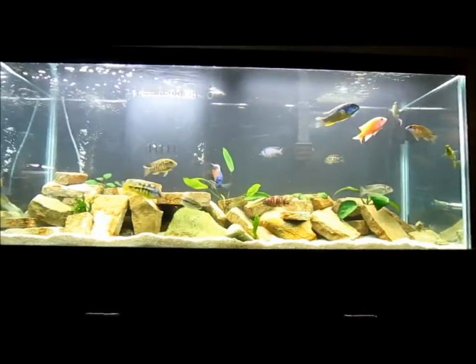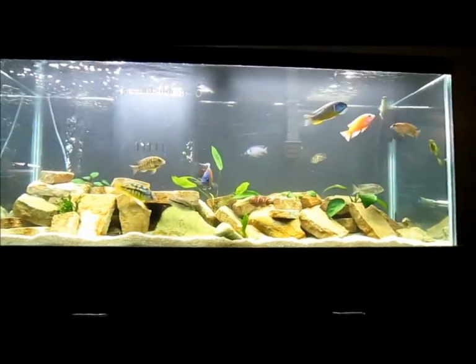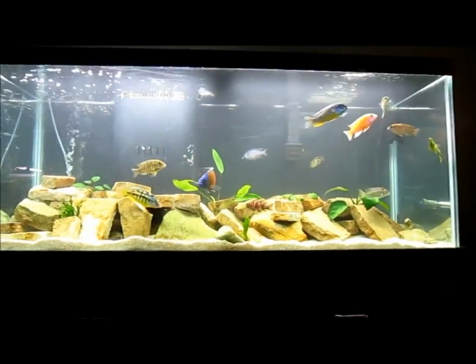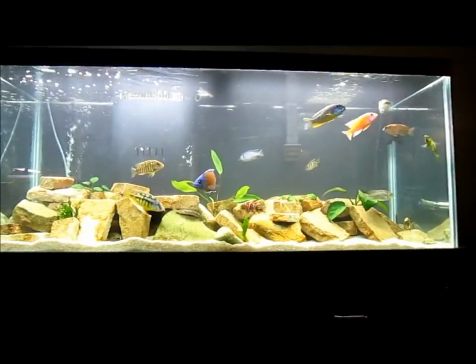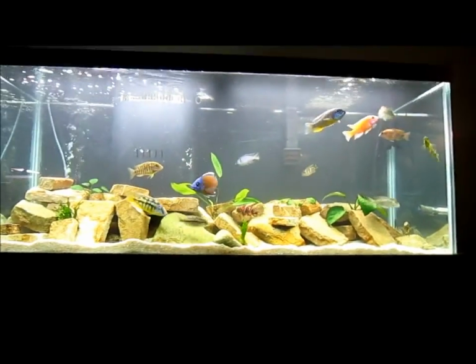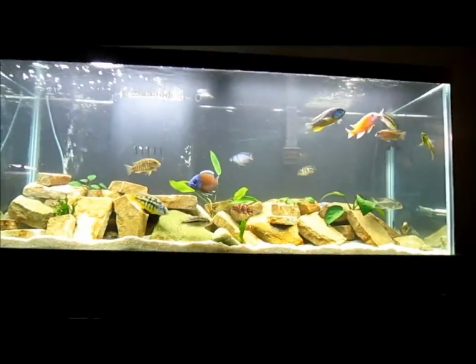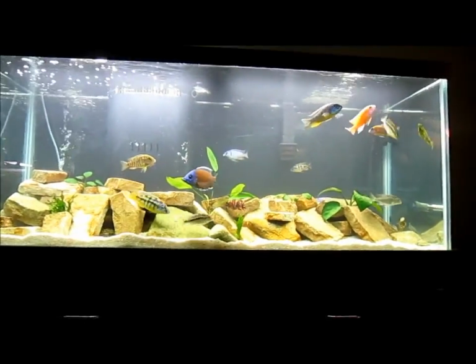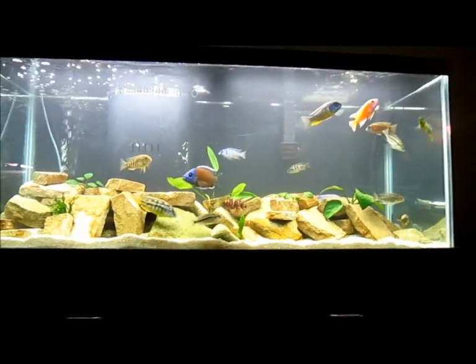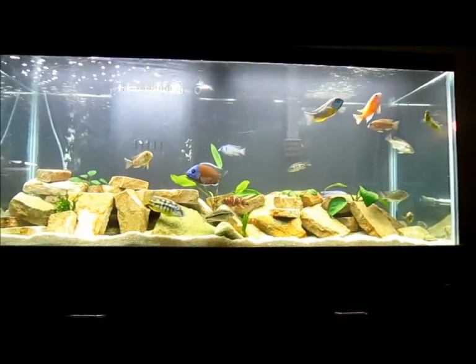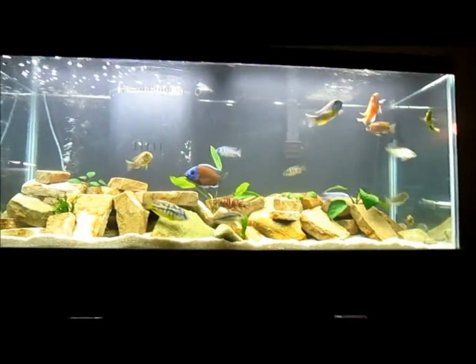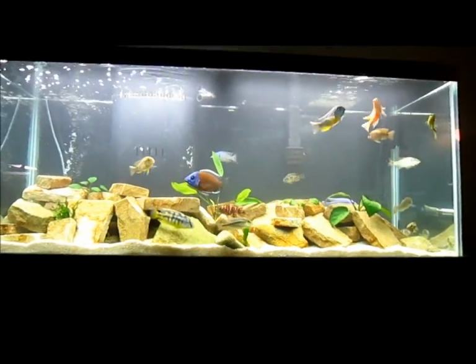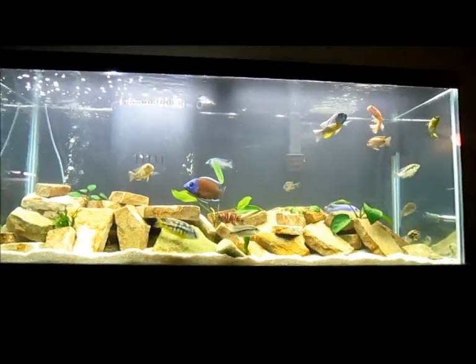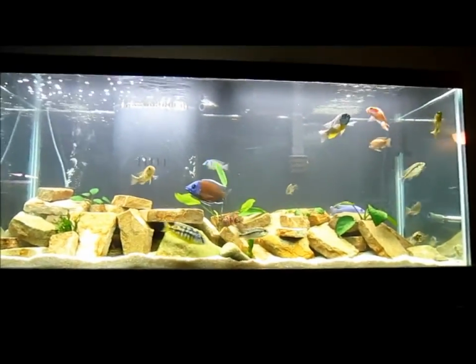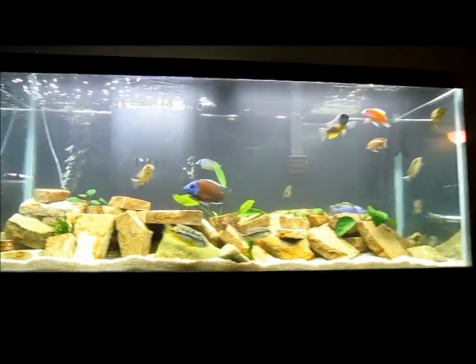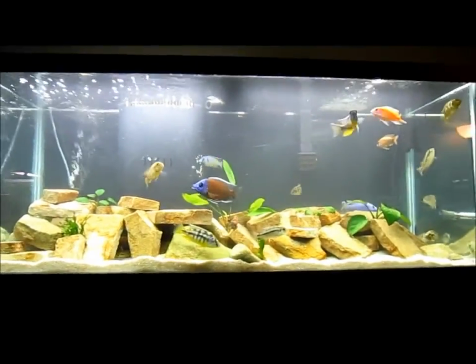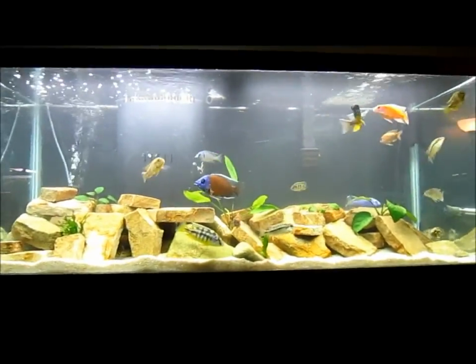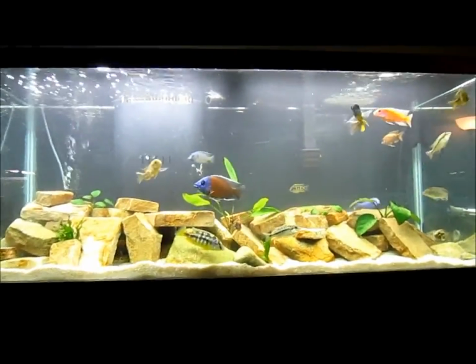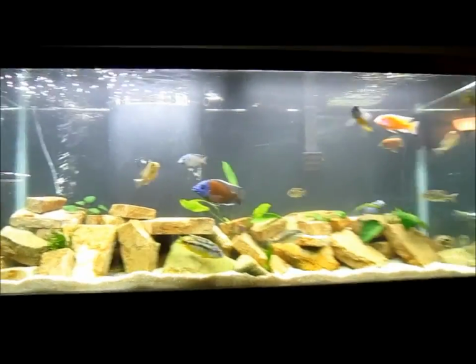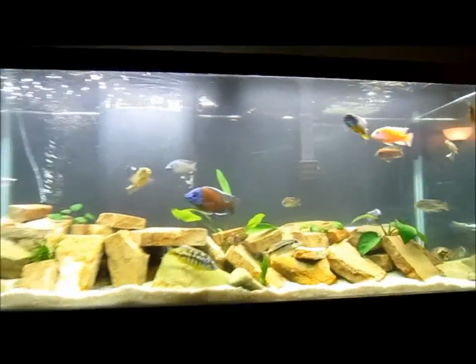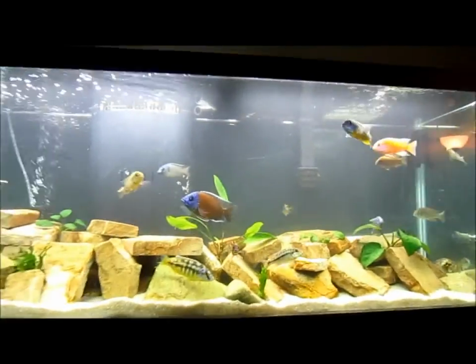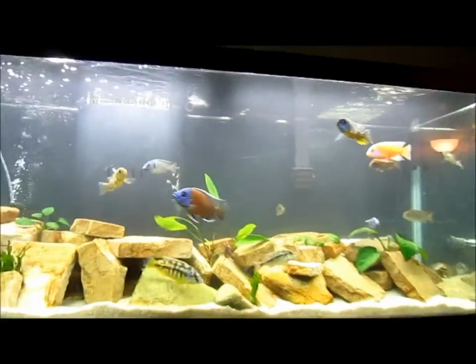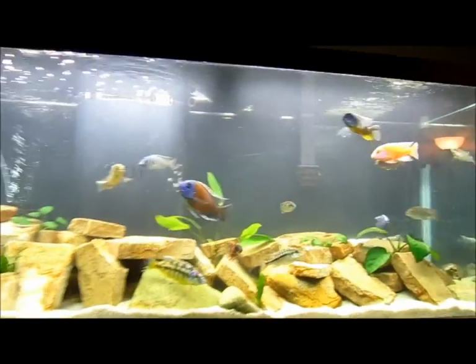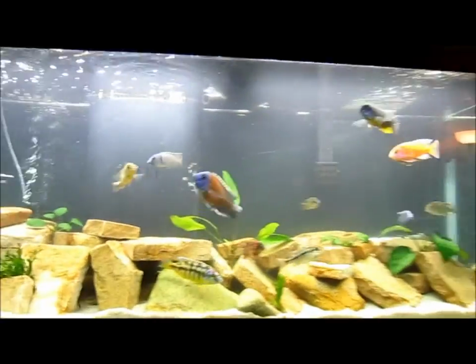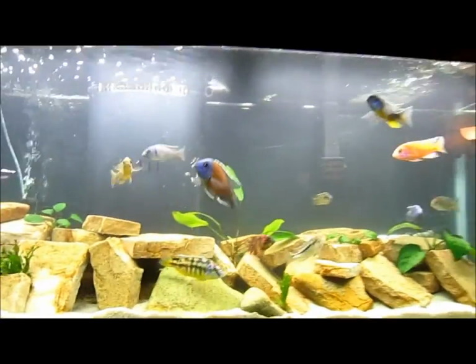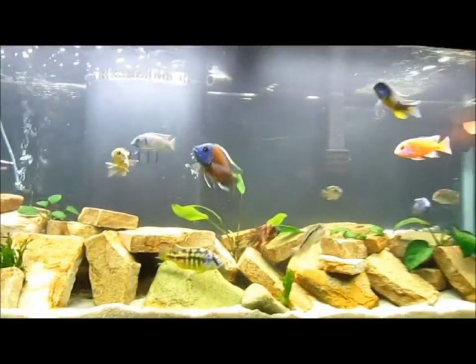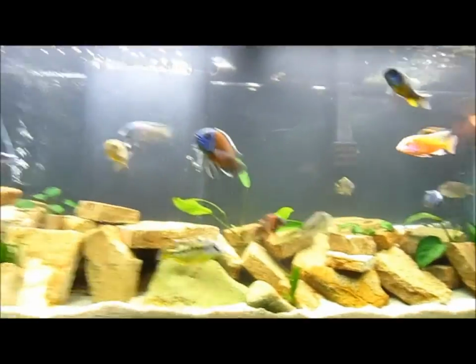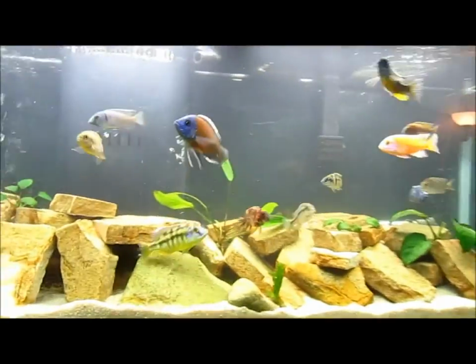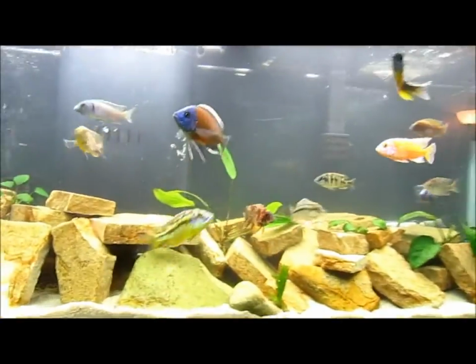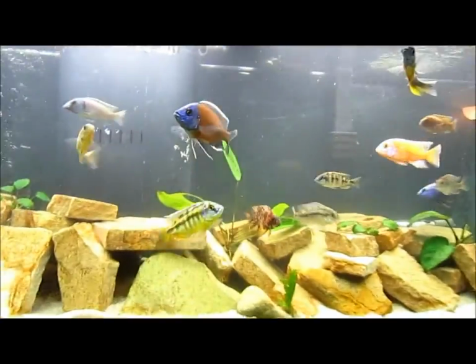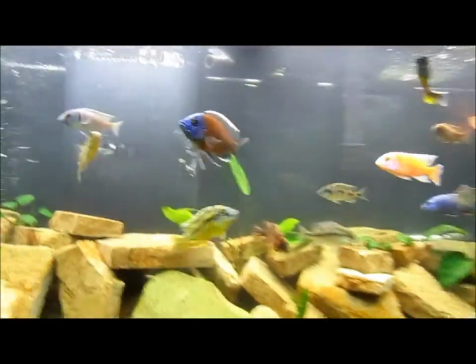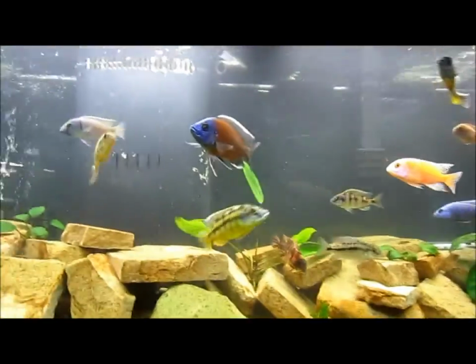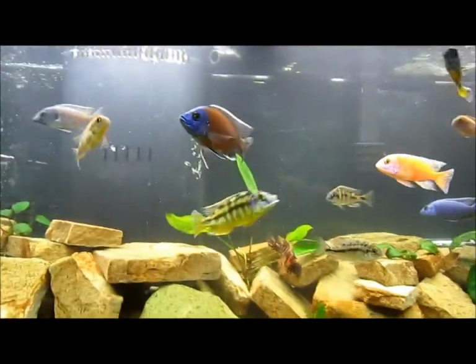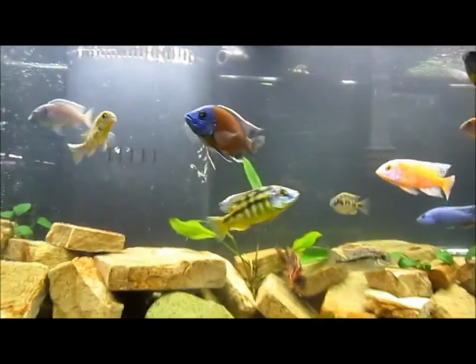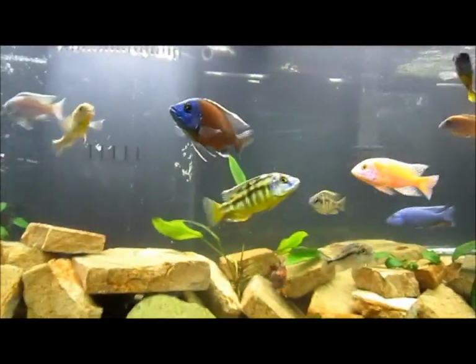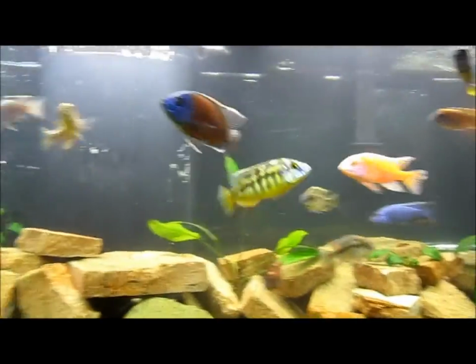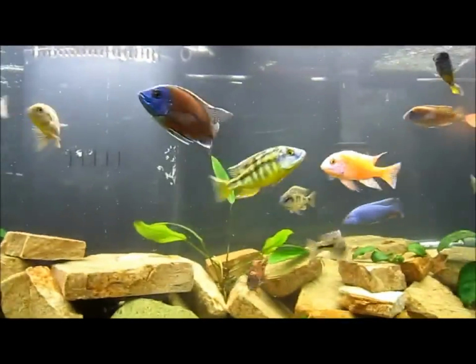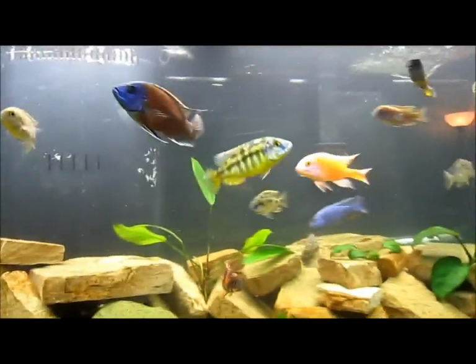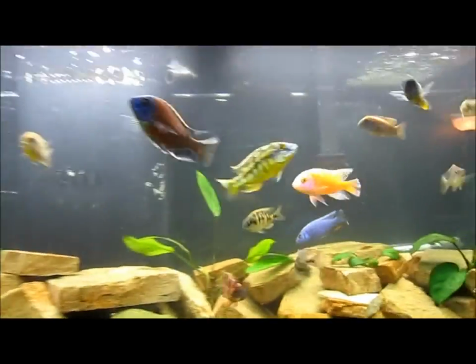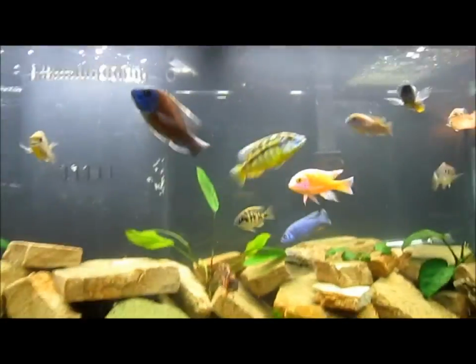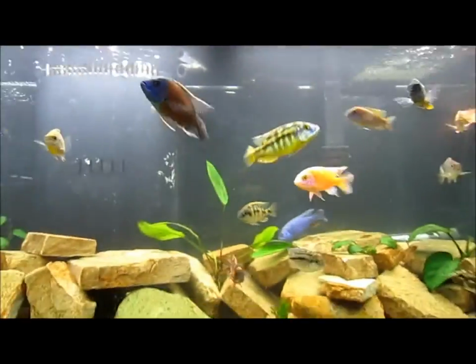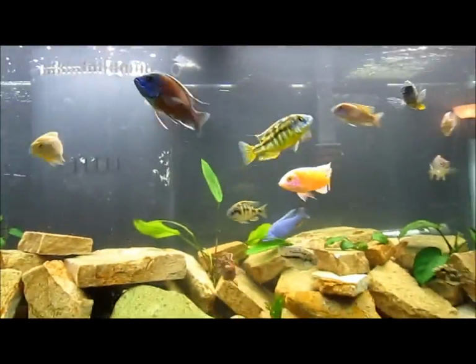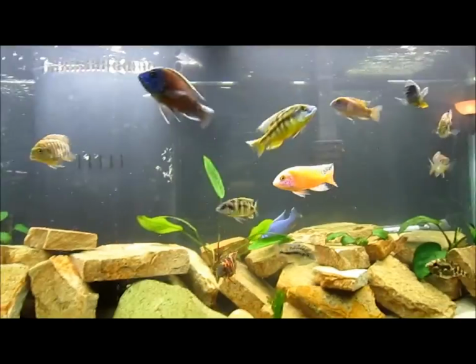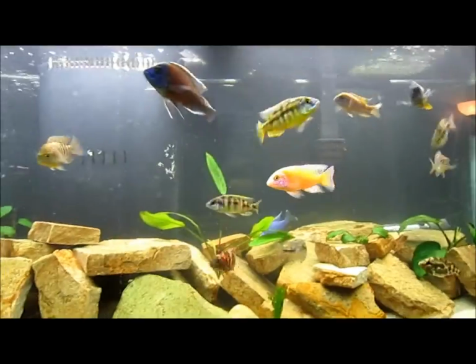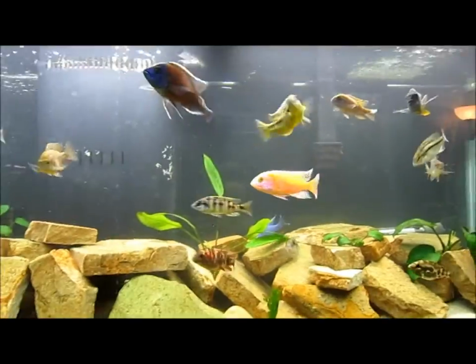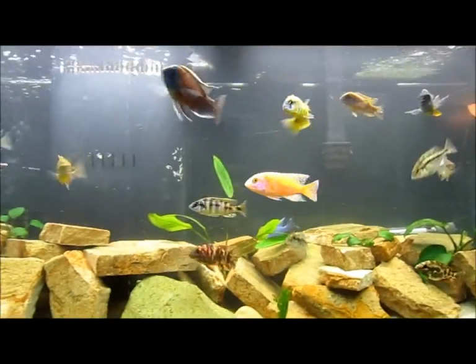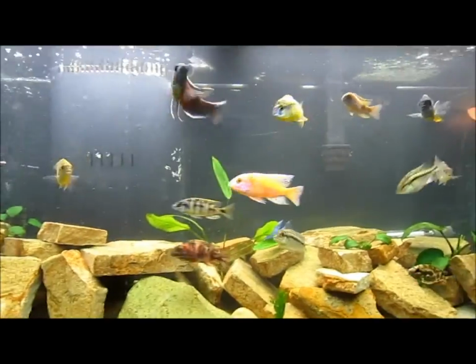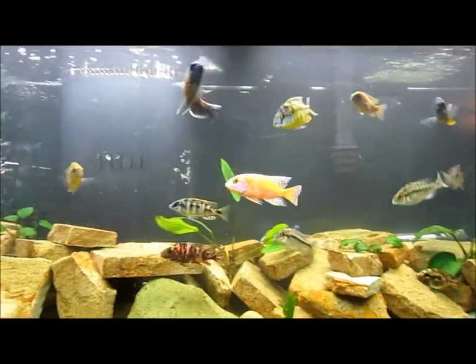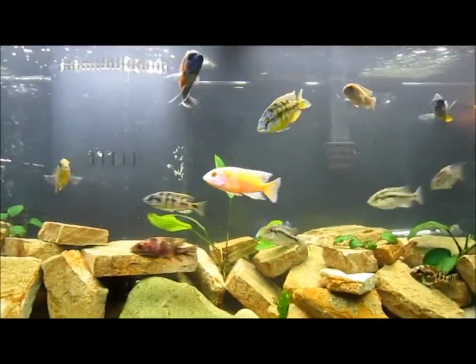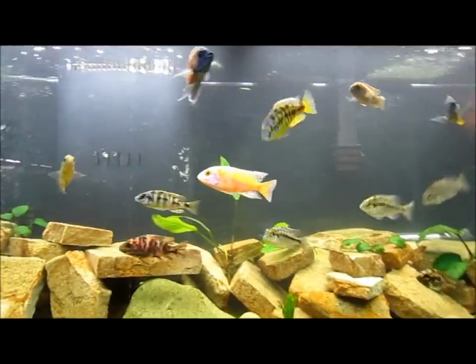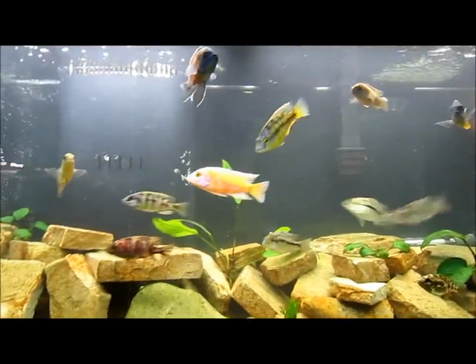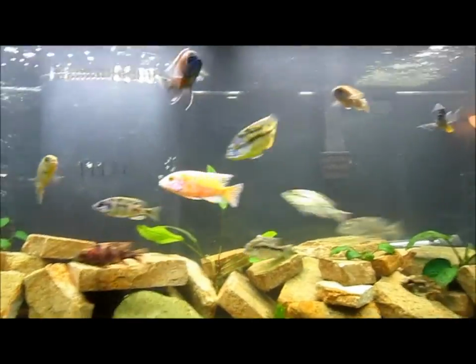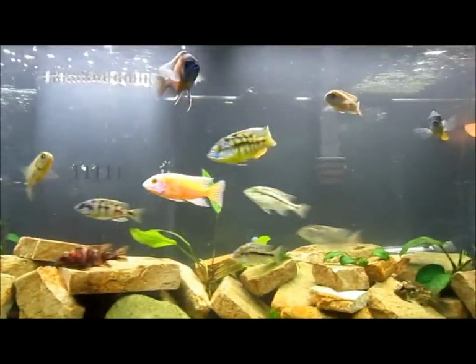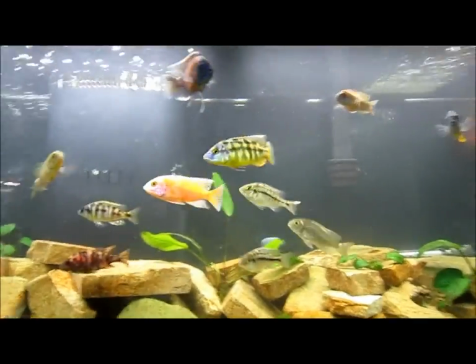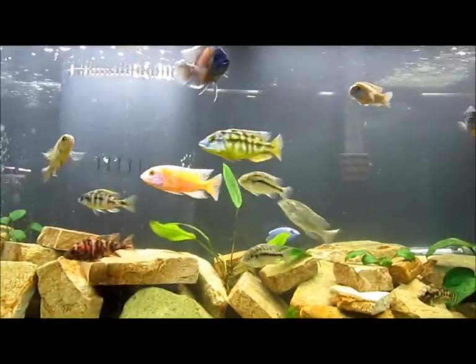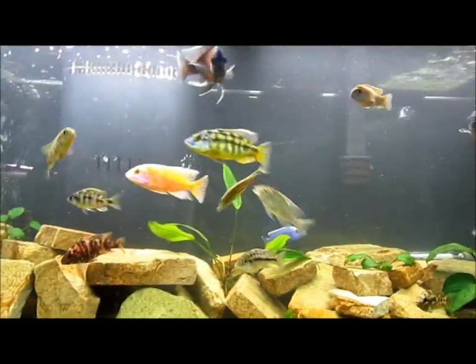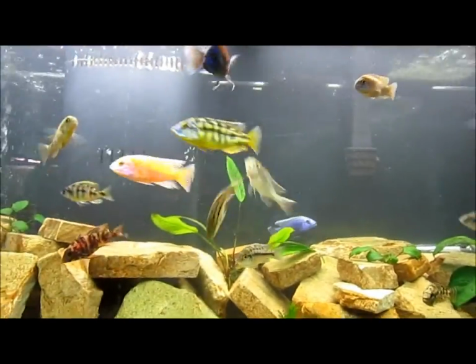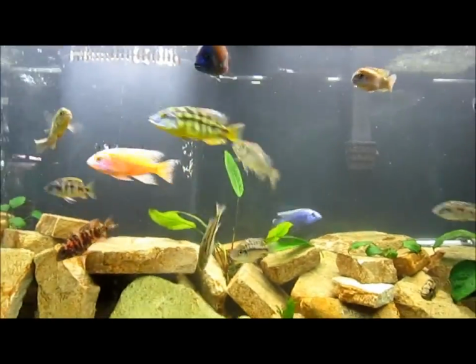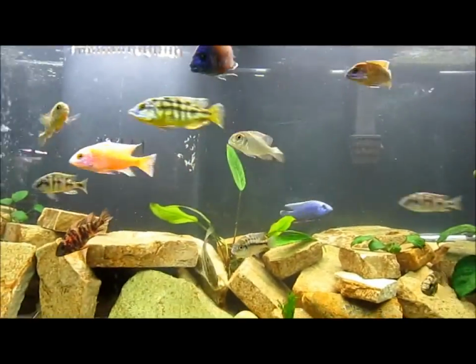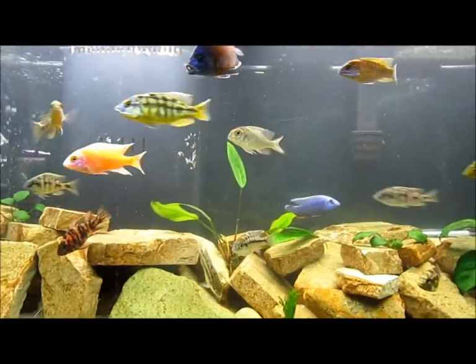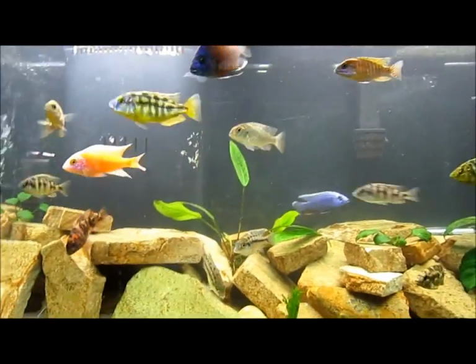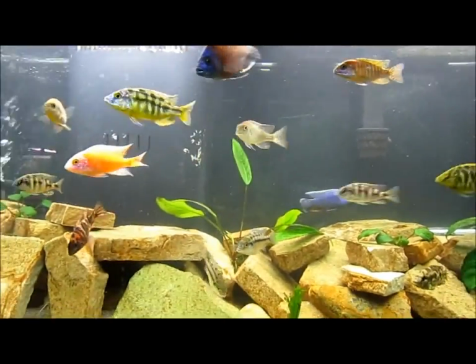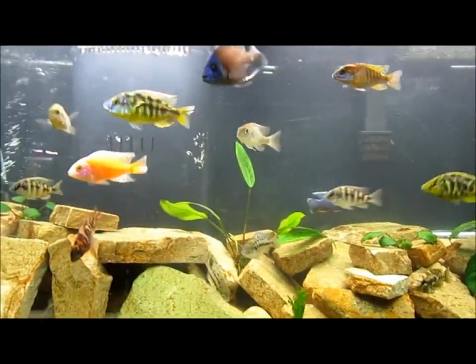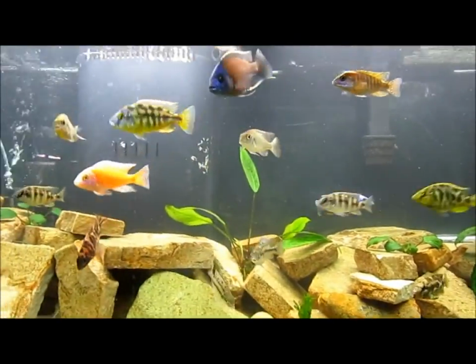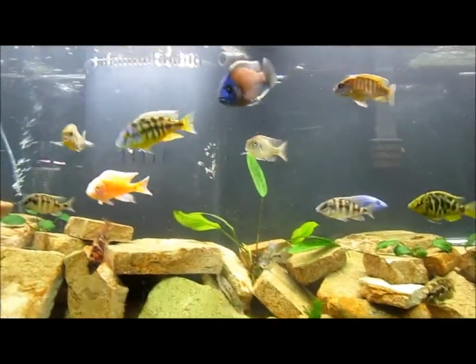I thought that was really cool — that just doing a water change and messing up the rocks a bit resets the environment.